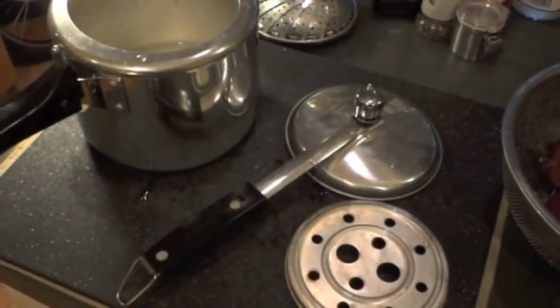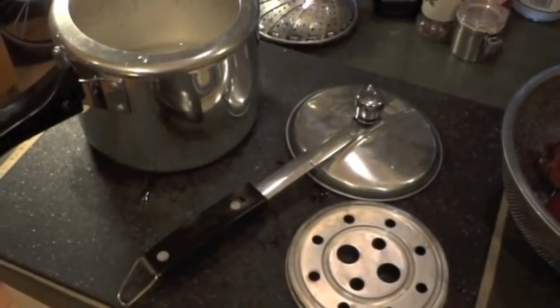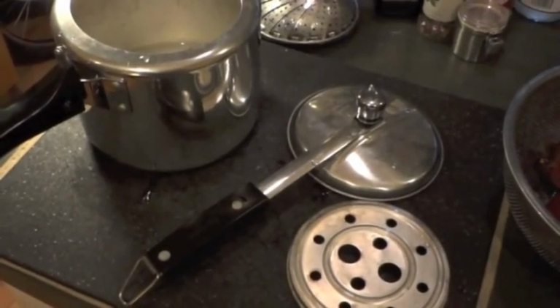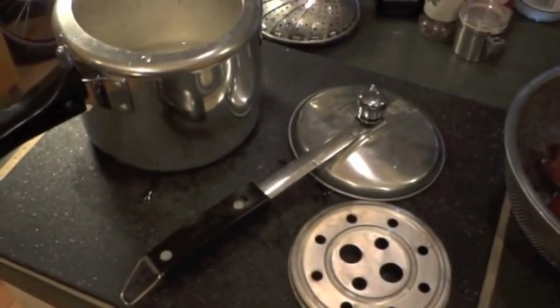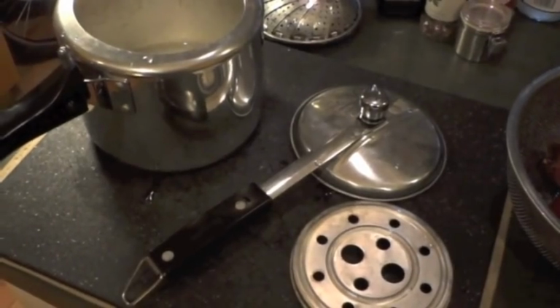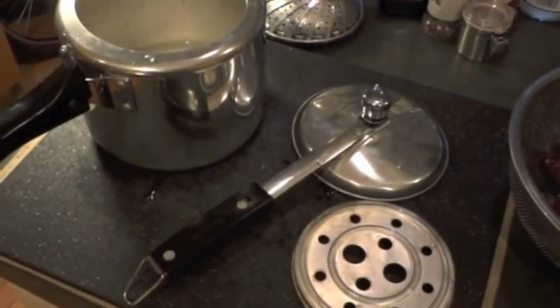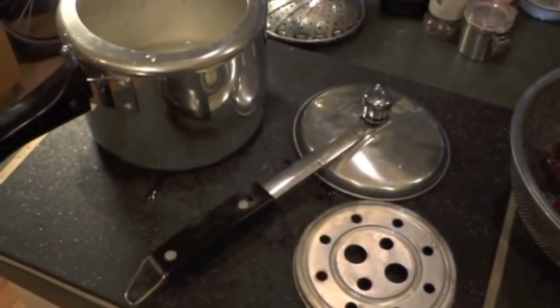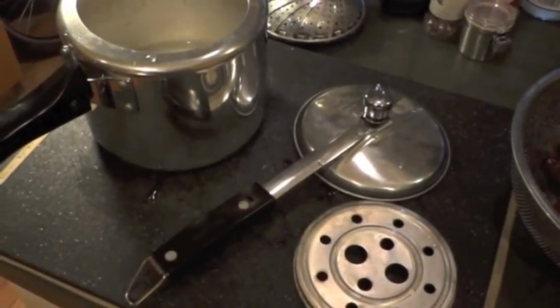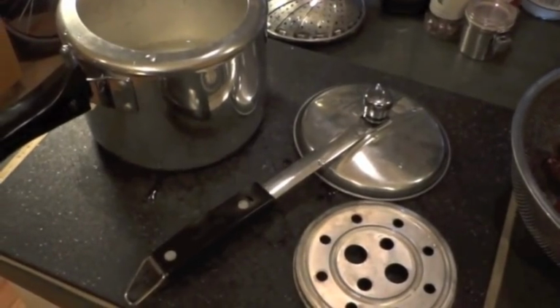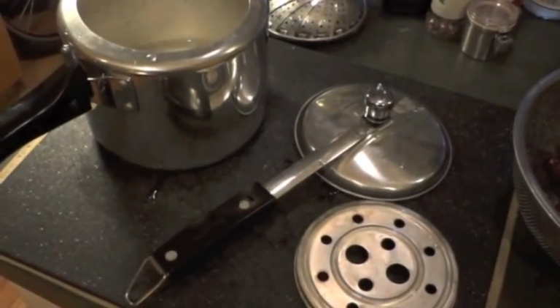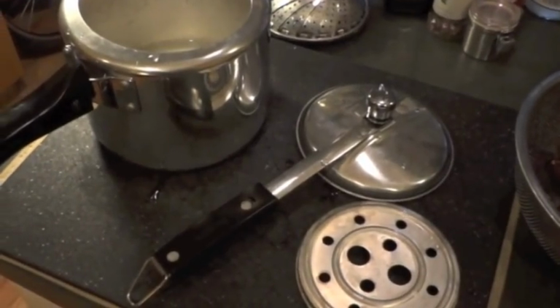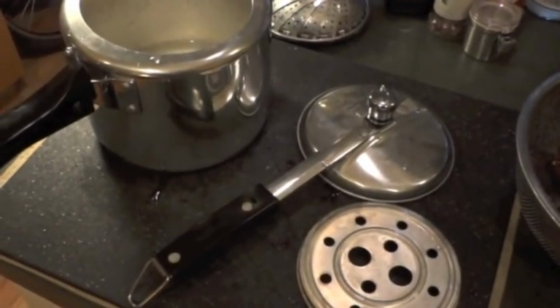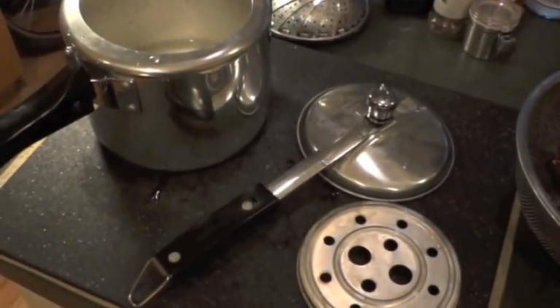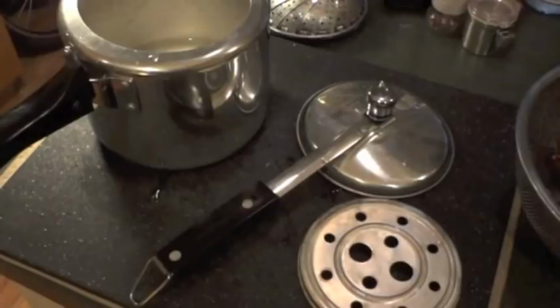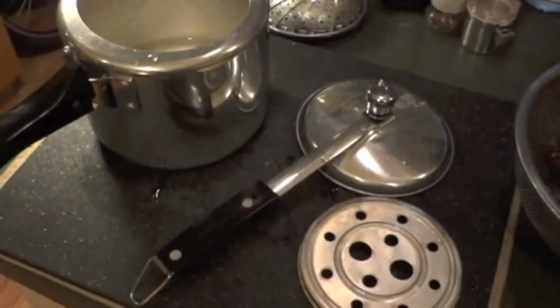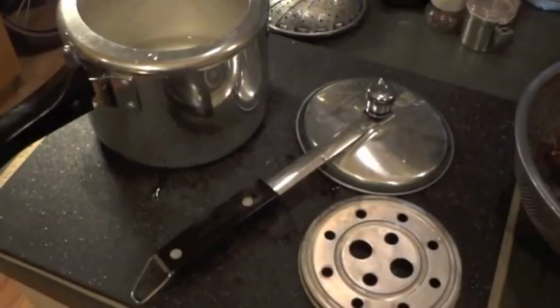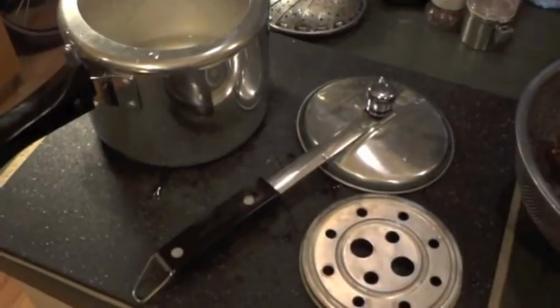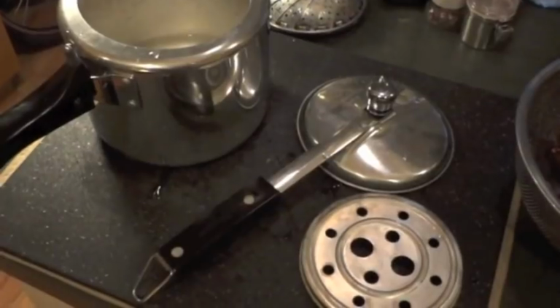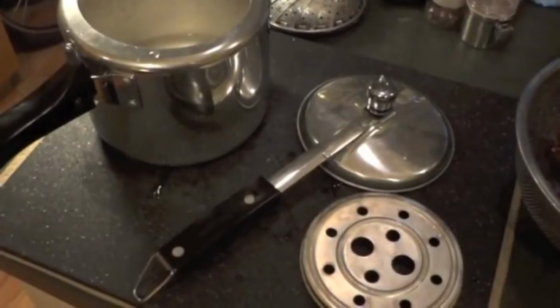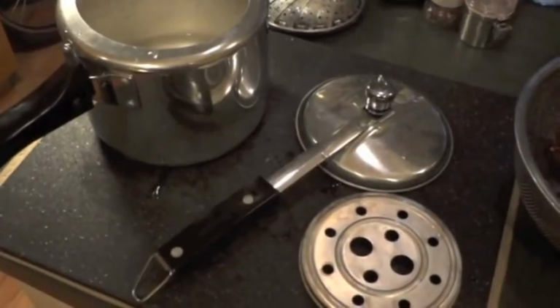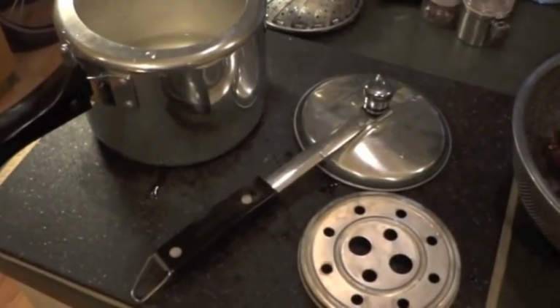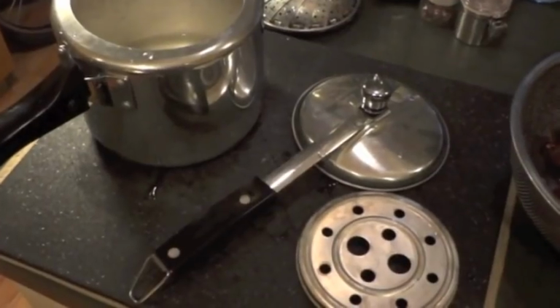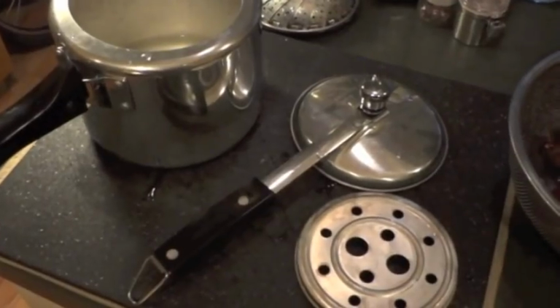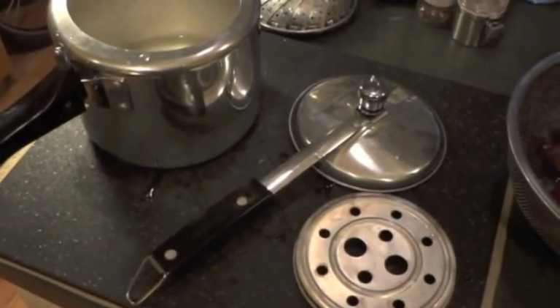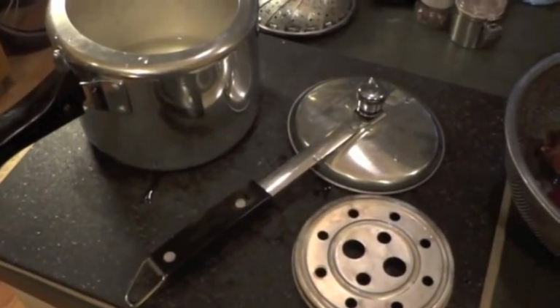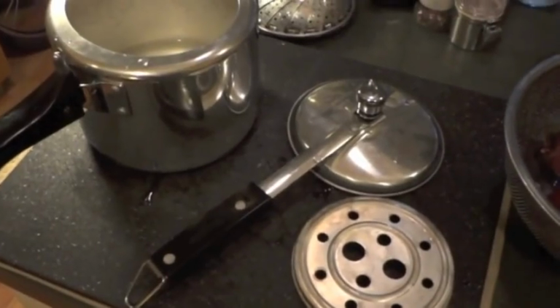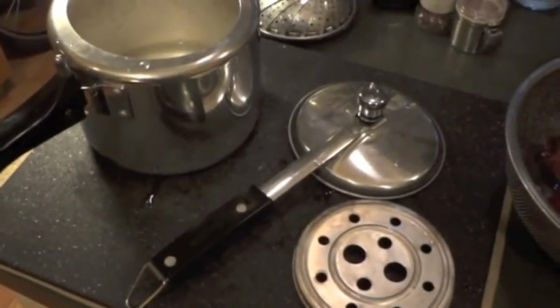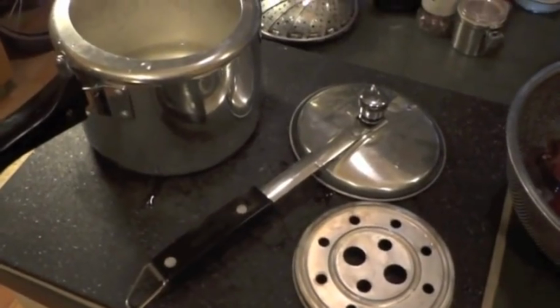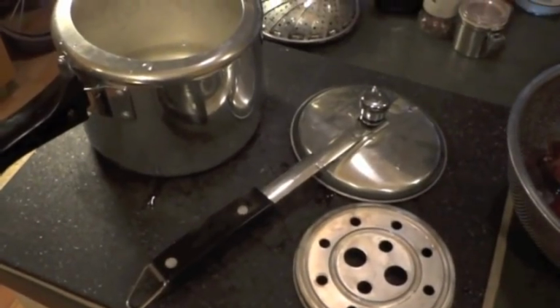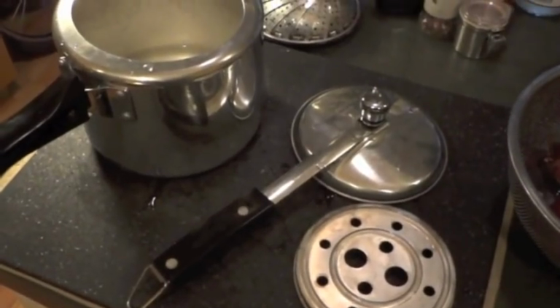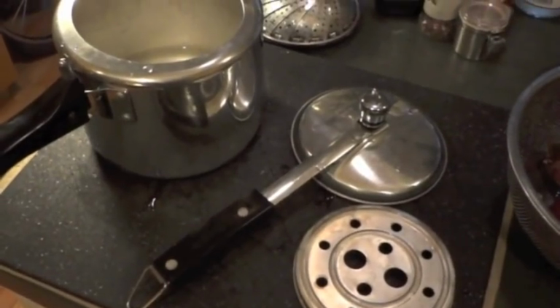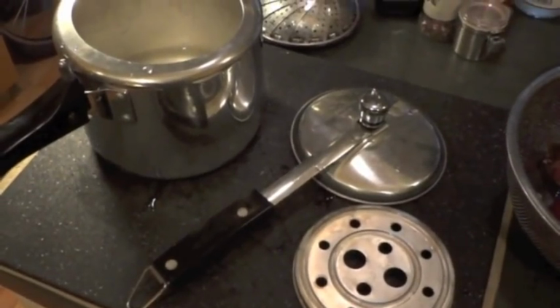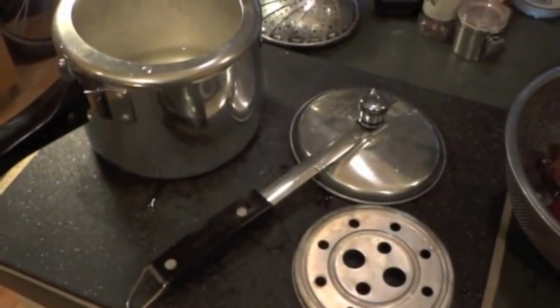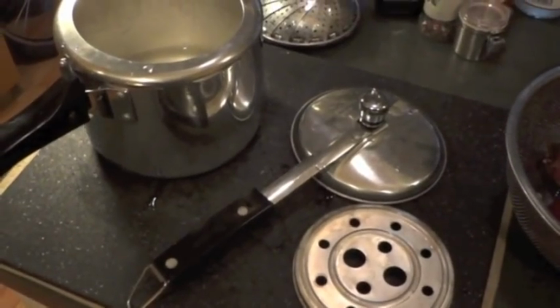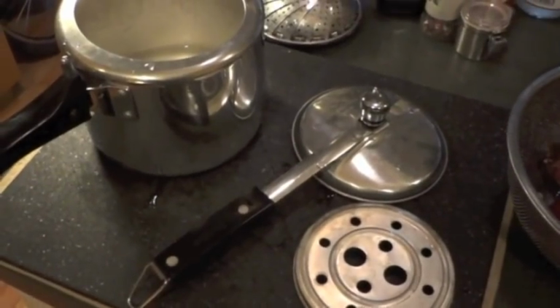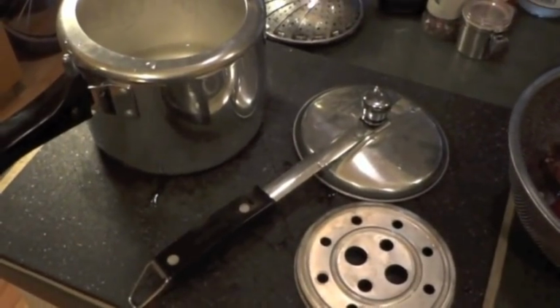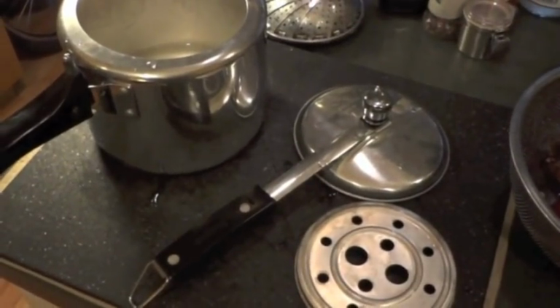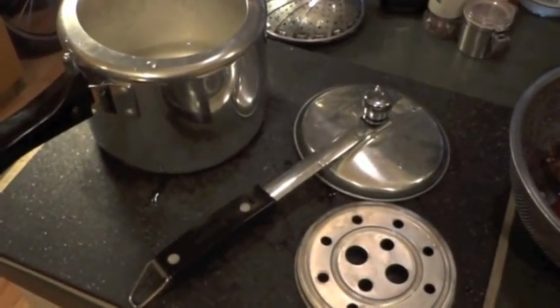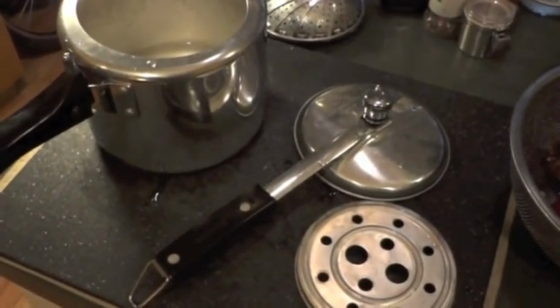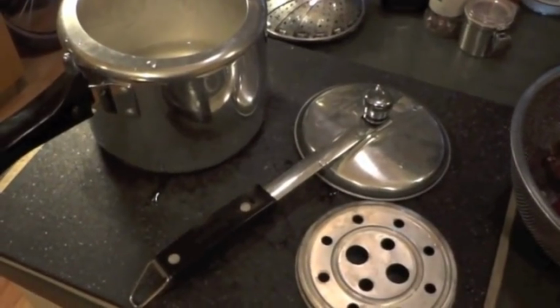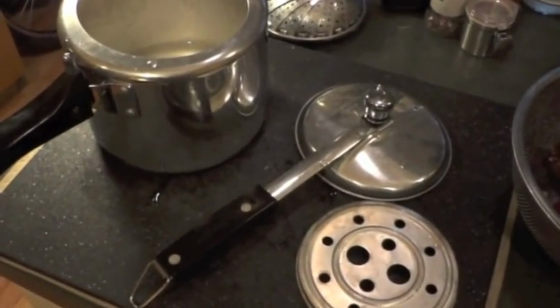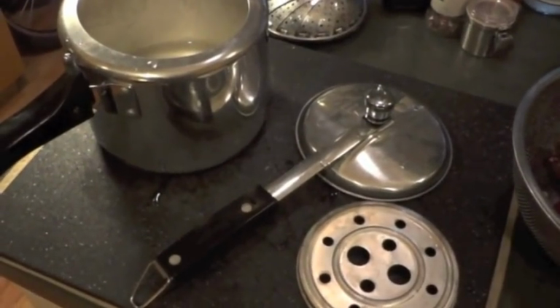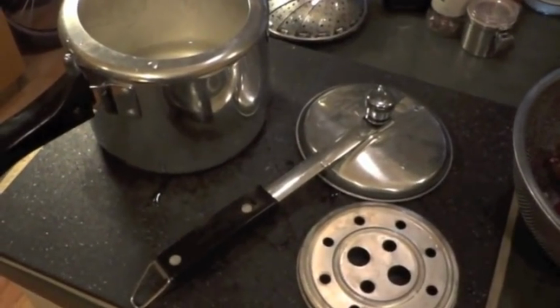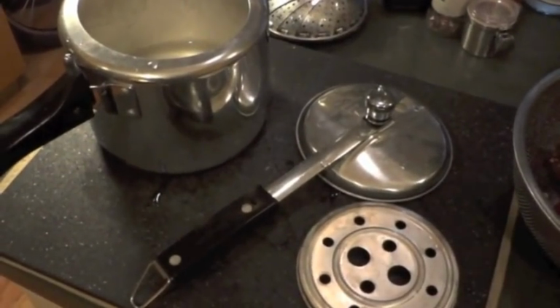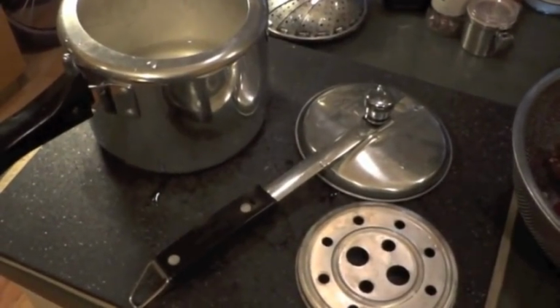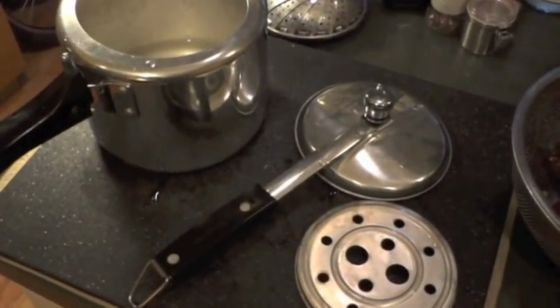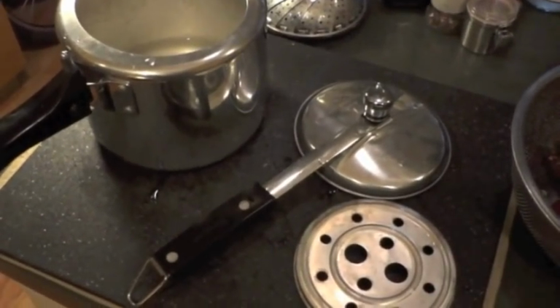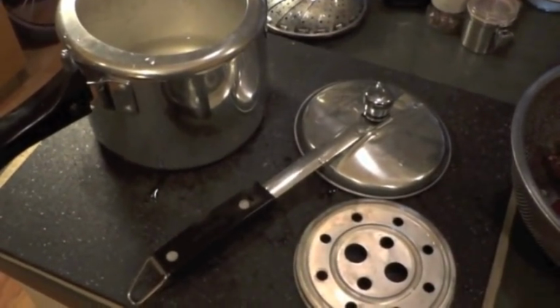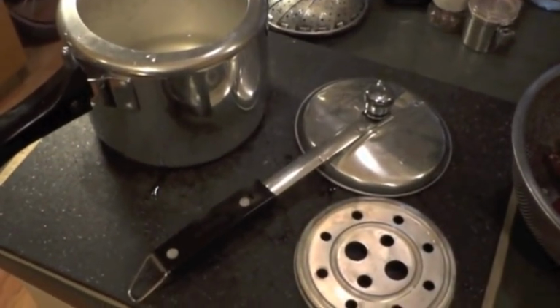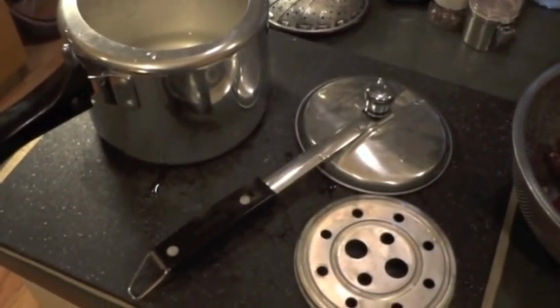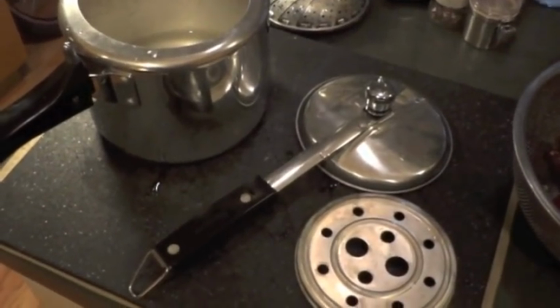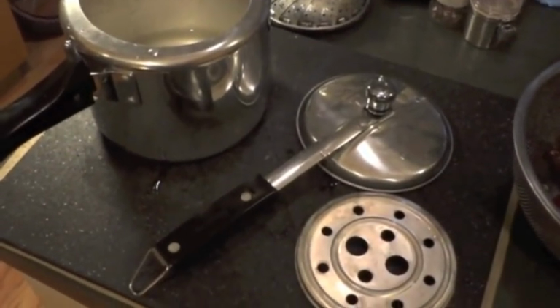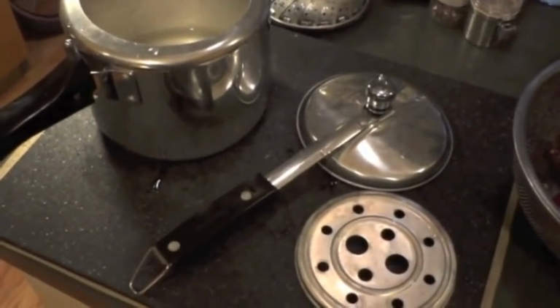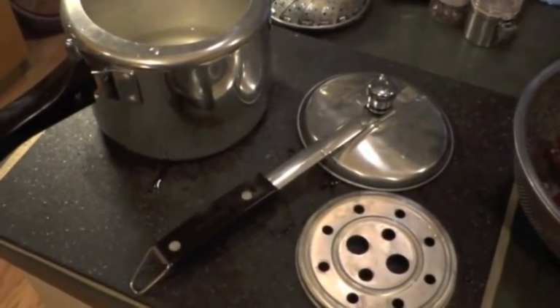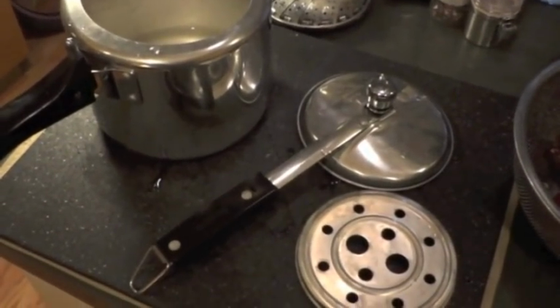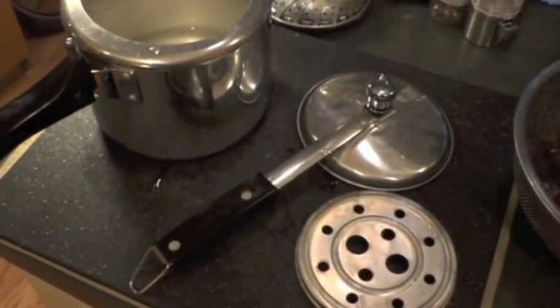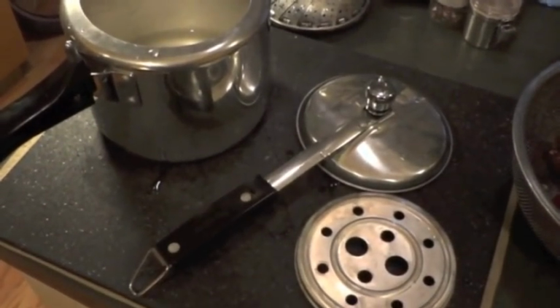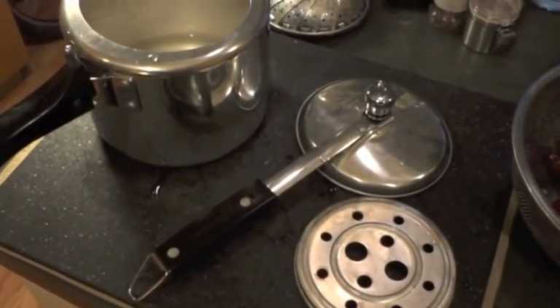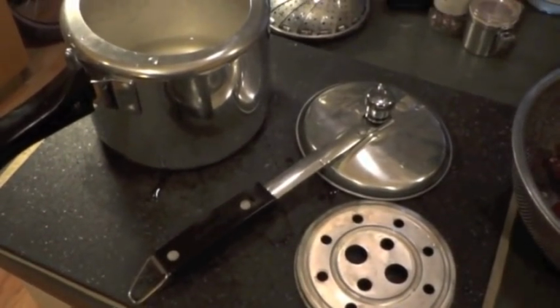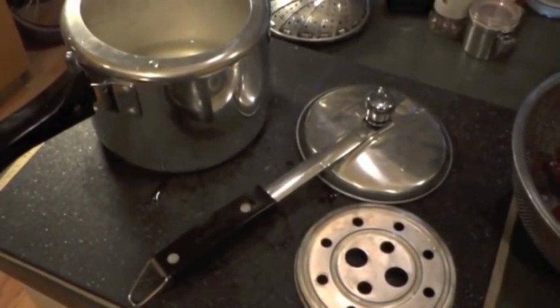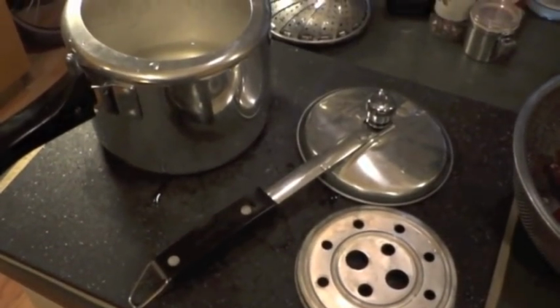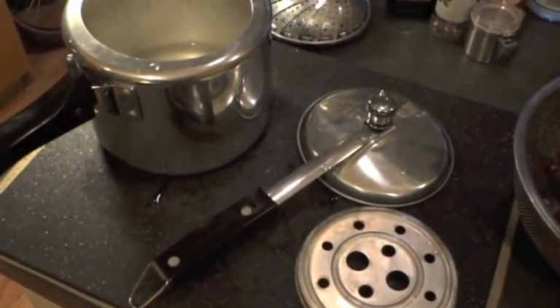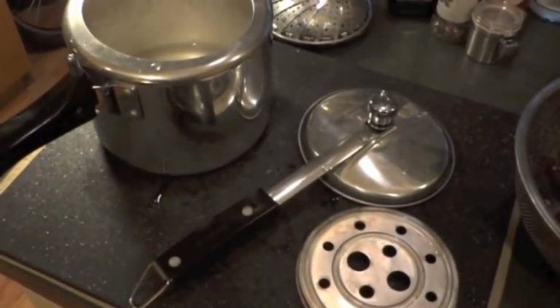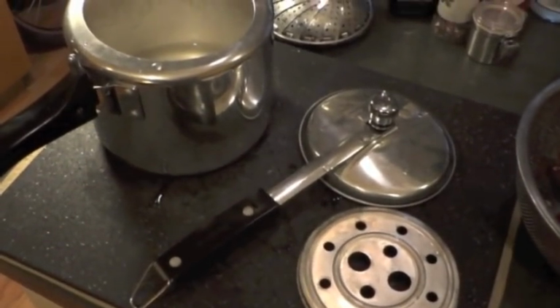Today I'm going to be making beets in my three liter Hawkins classic pressure cooker.